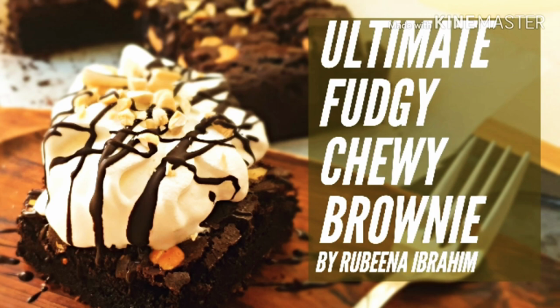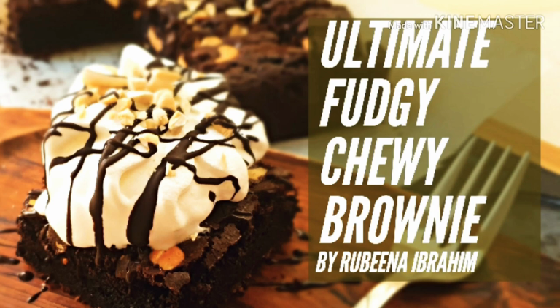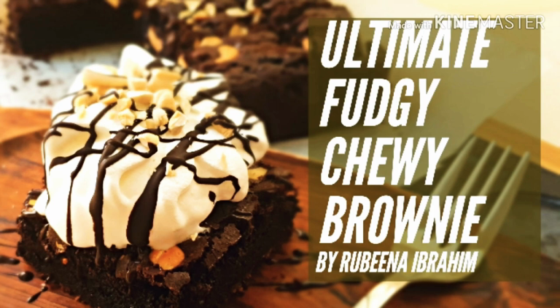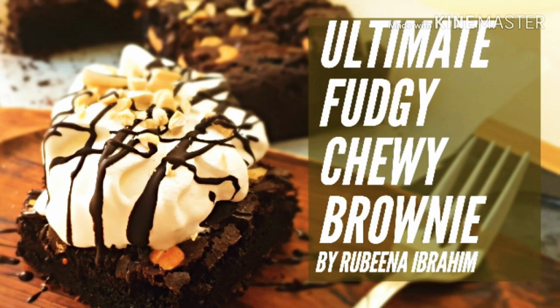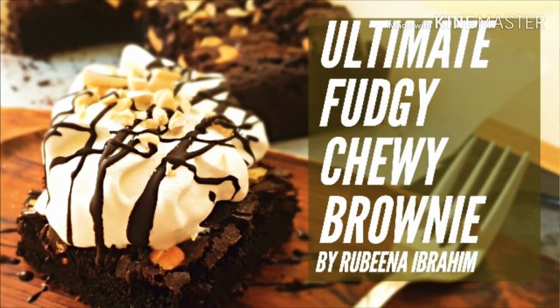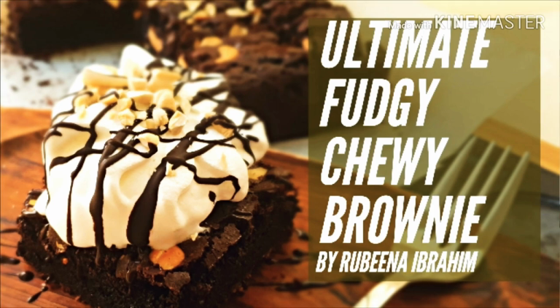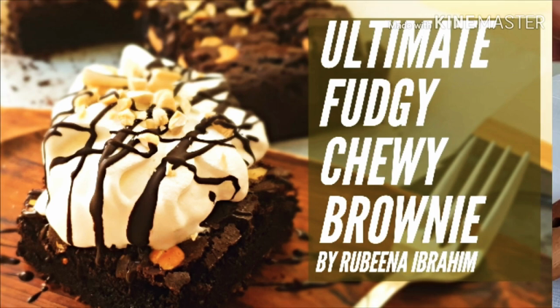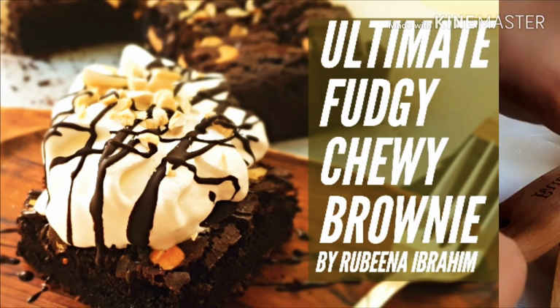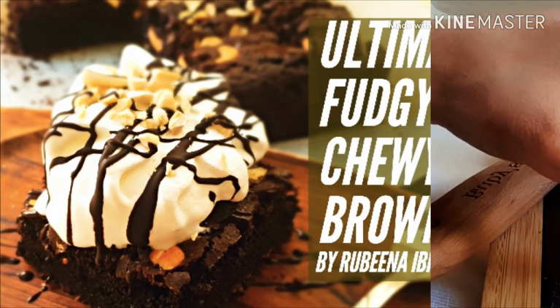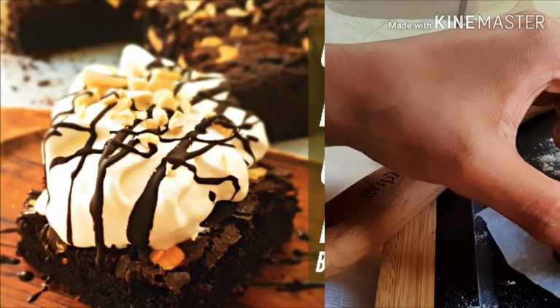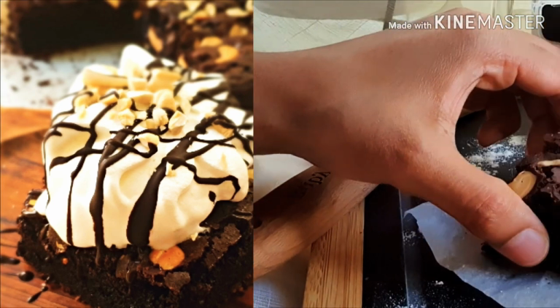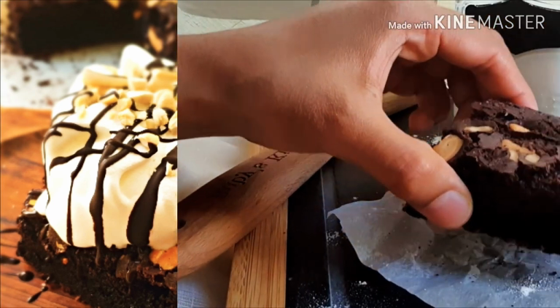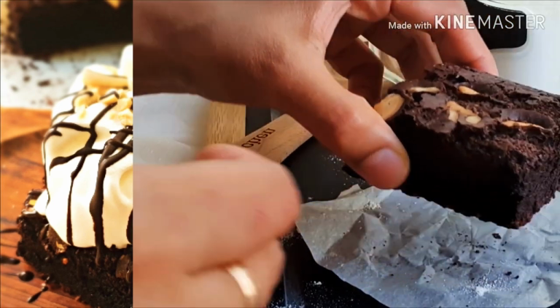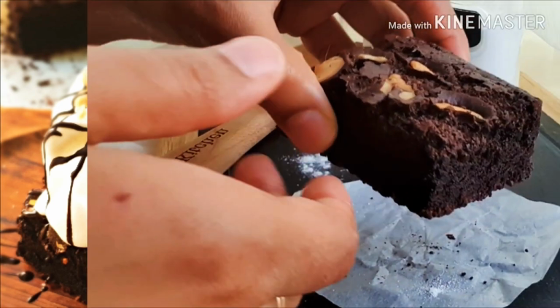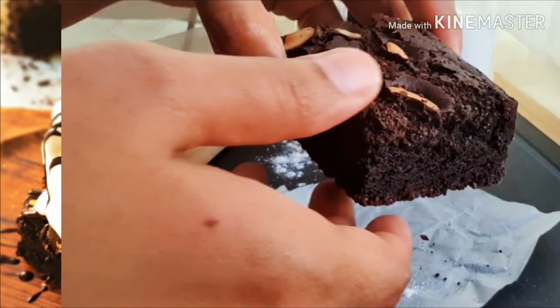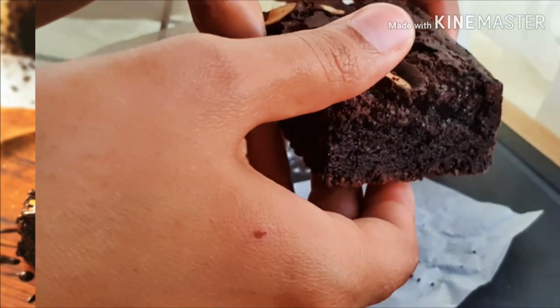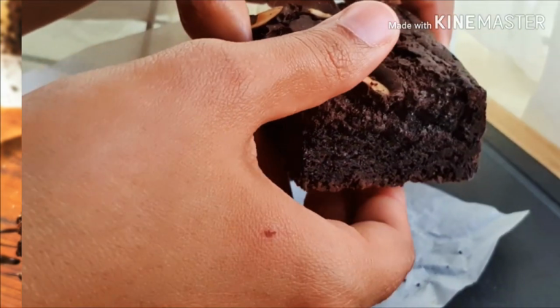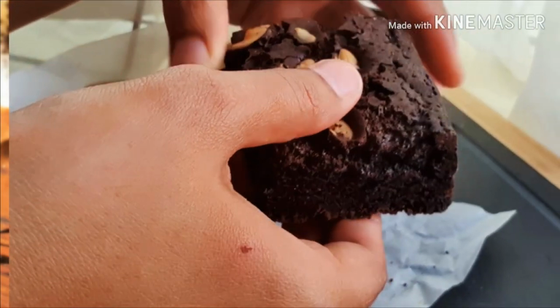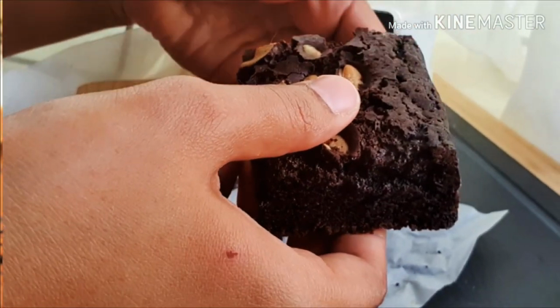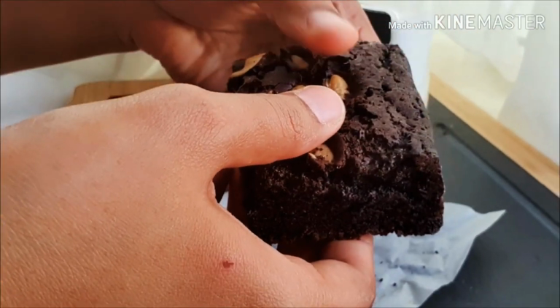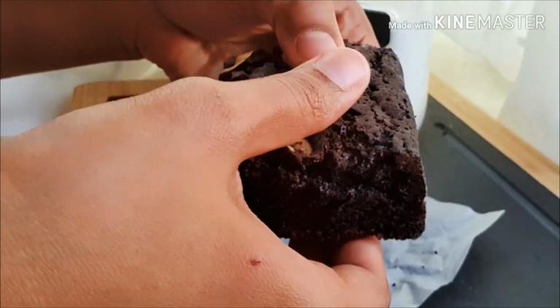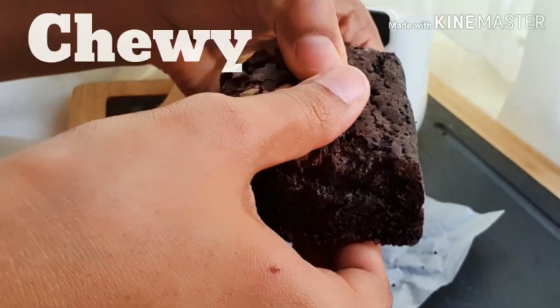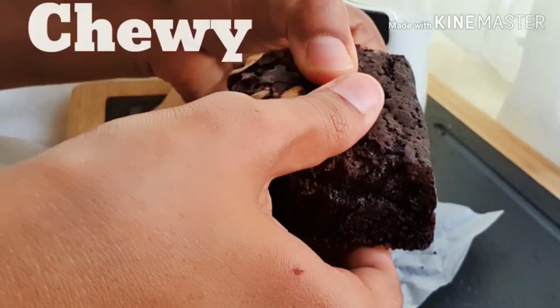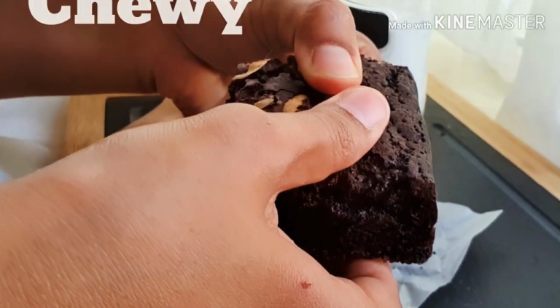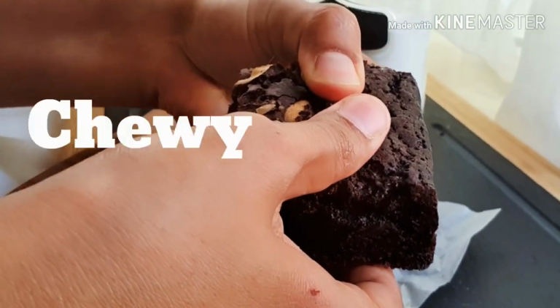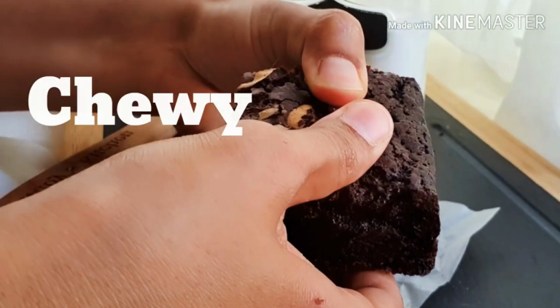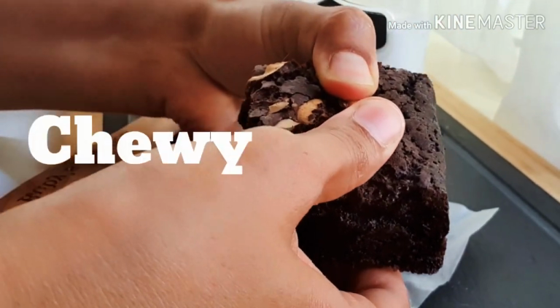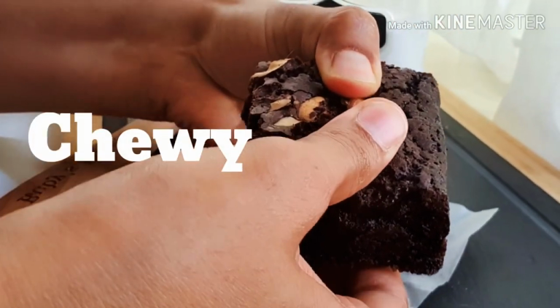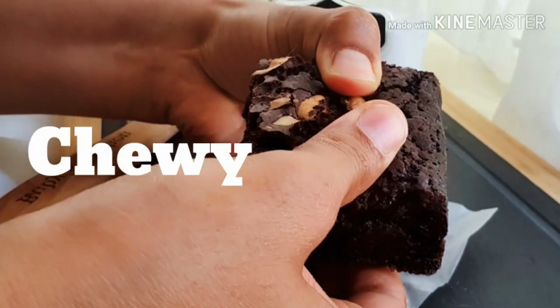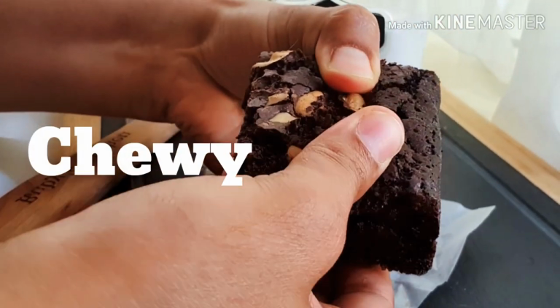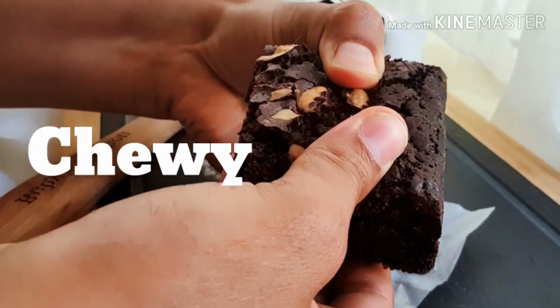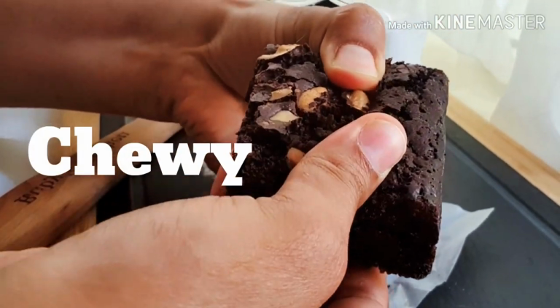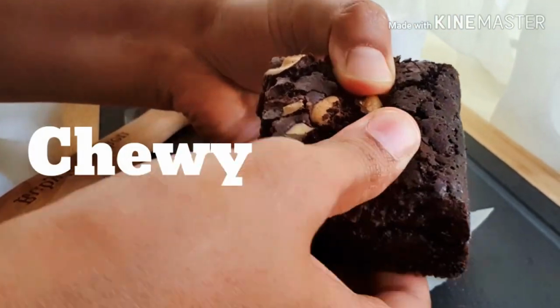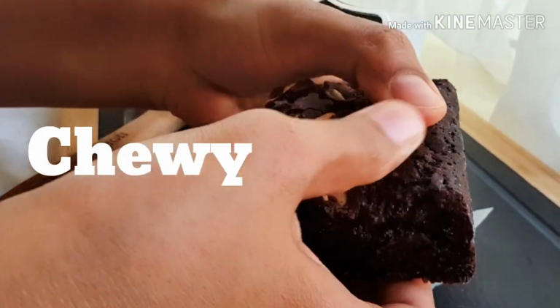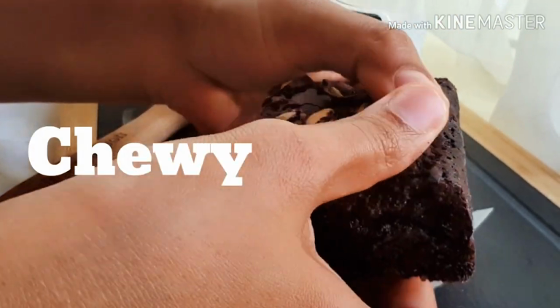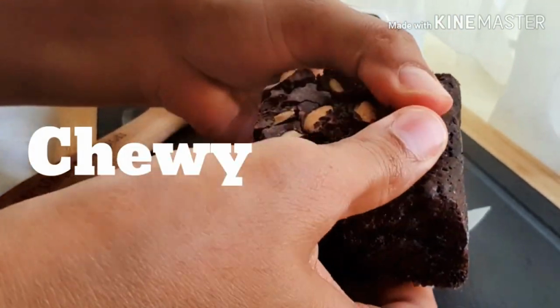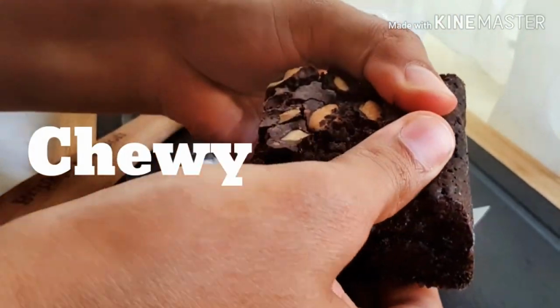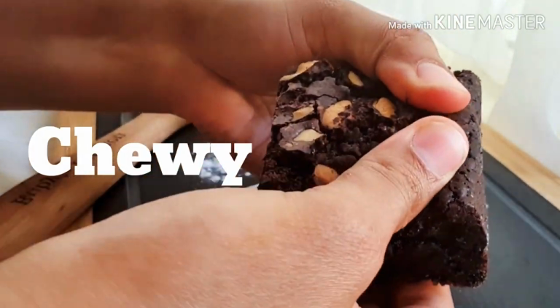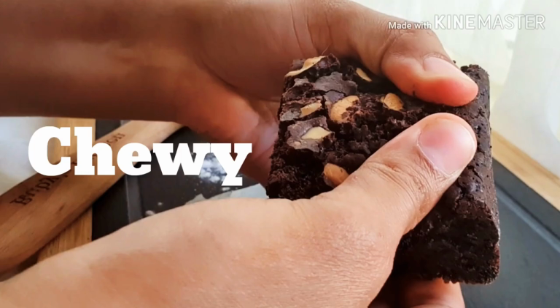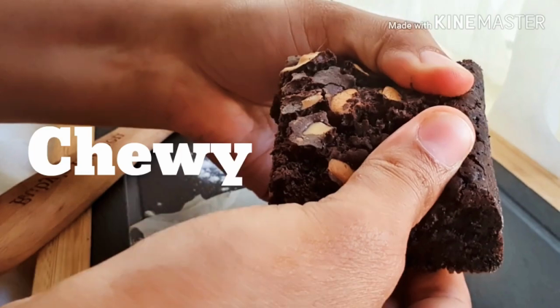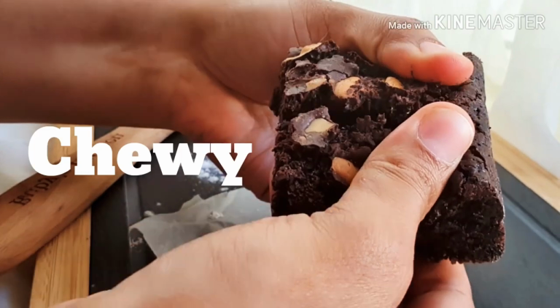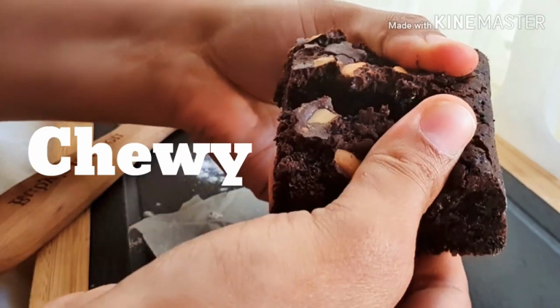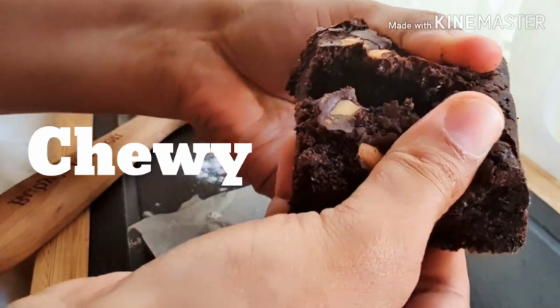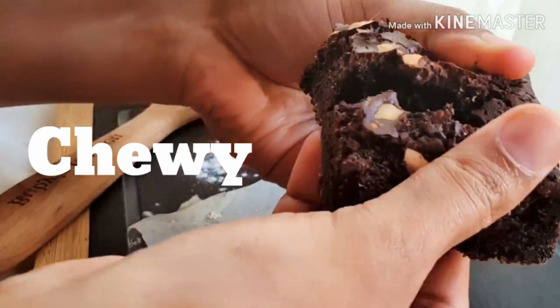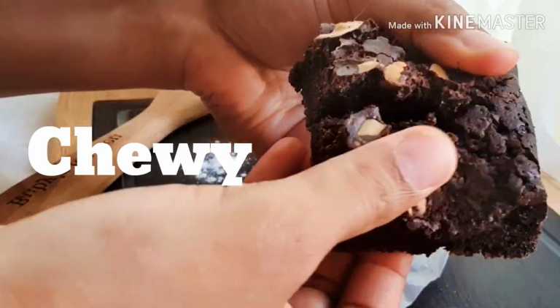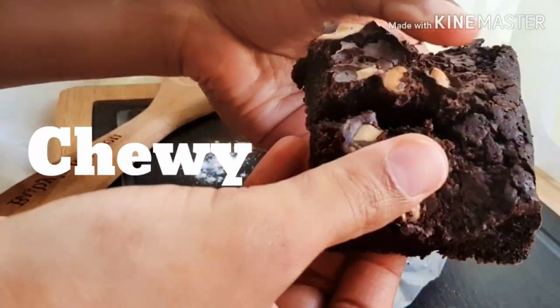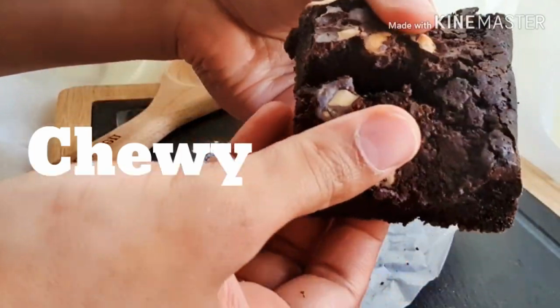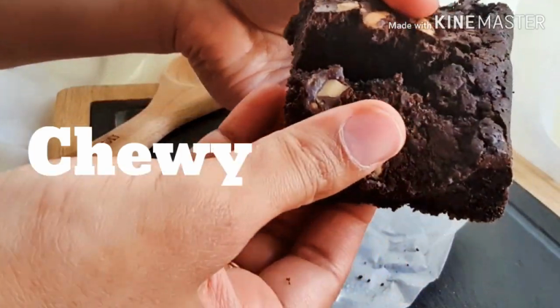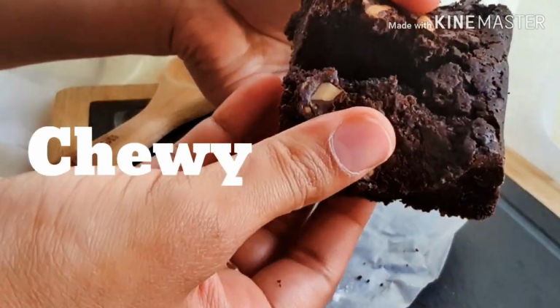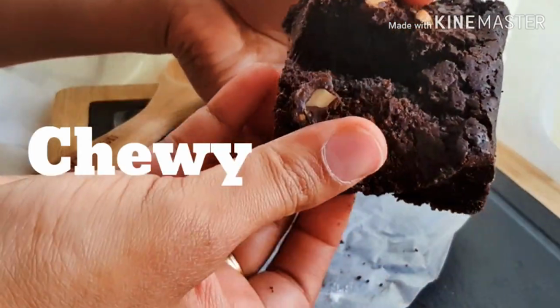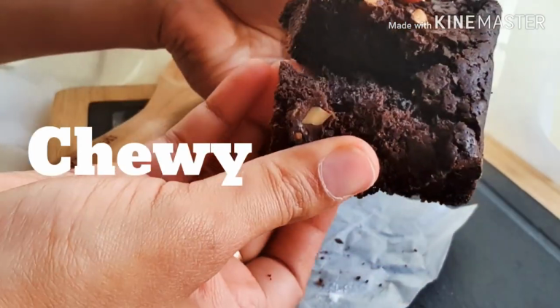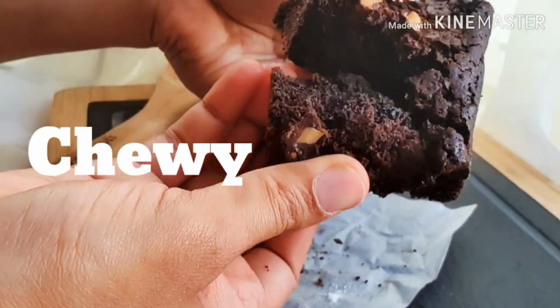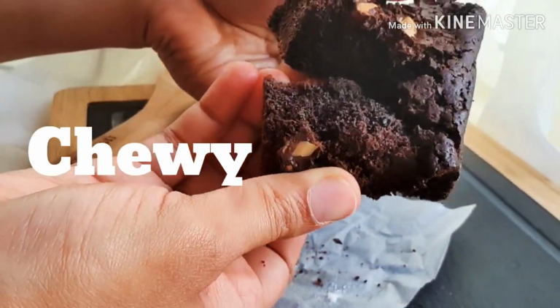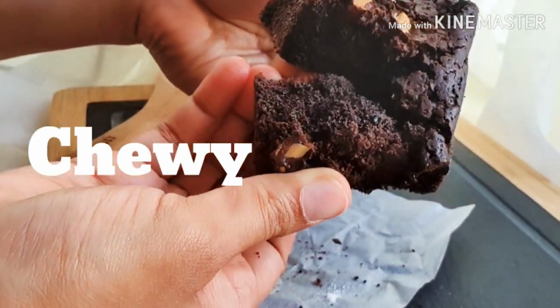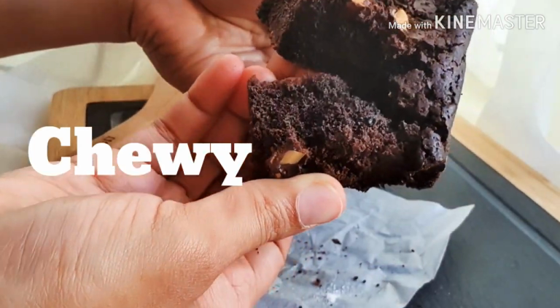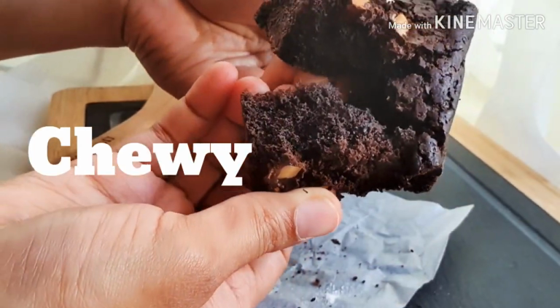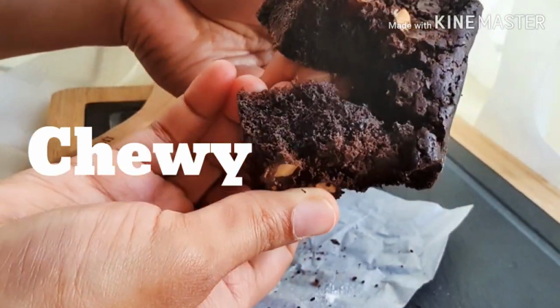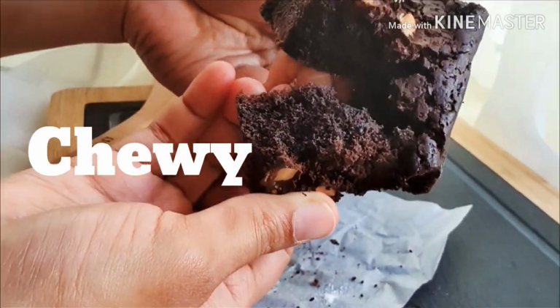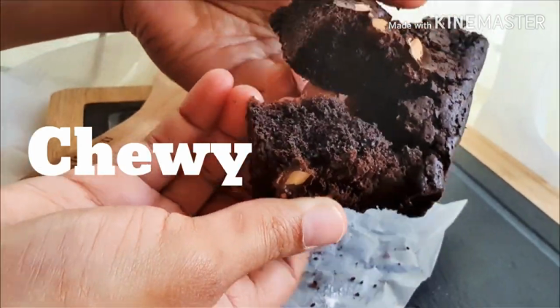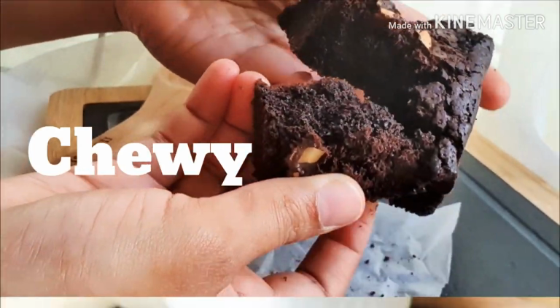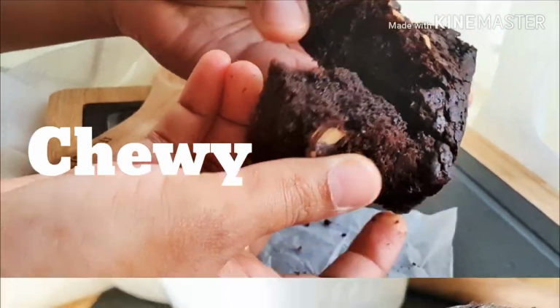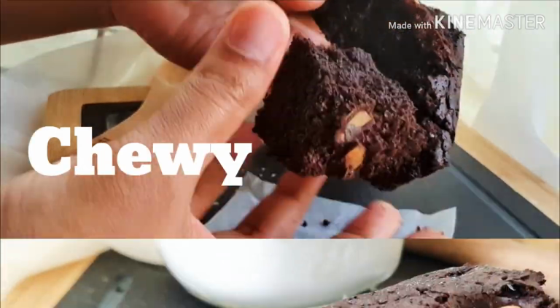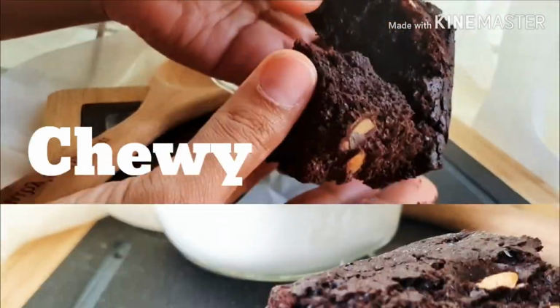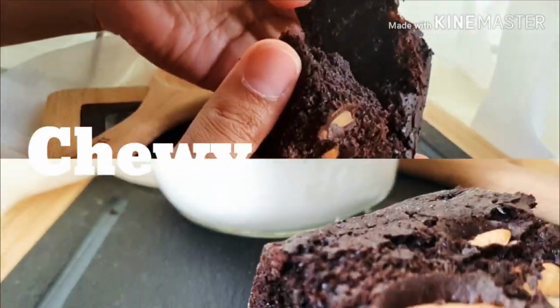Hi everyone! Today I'm going to show you how to make the ultimate chewy, fudgy and chocolatey brownie.